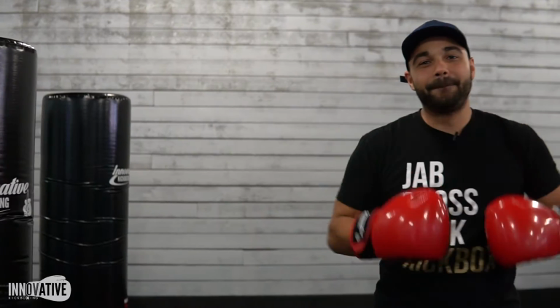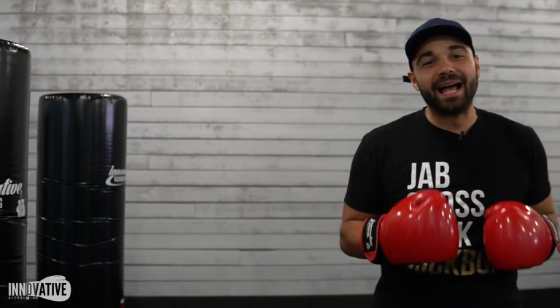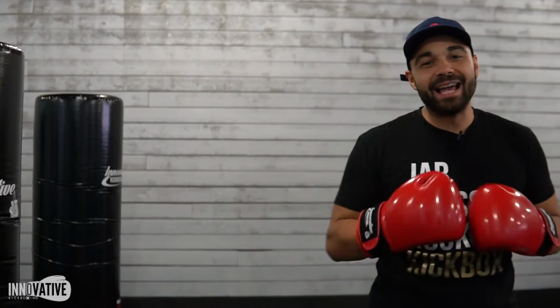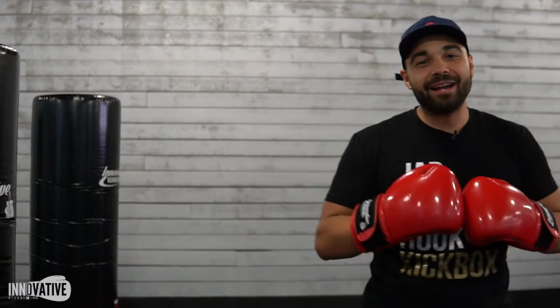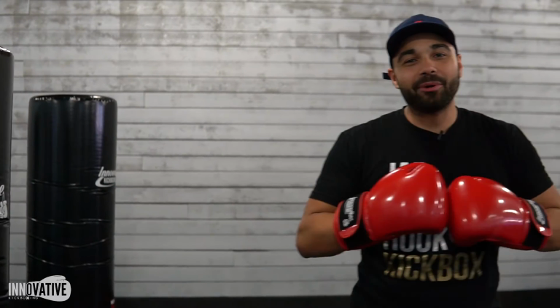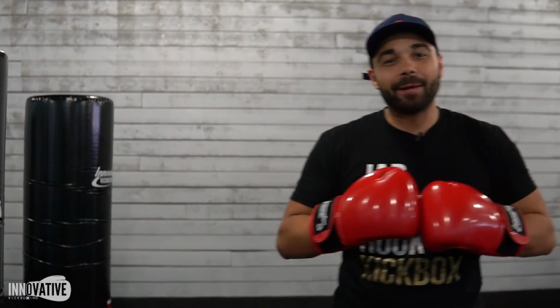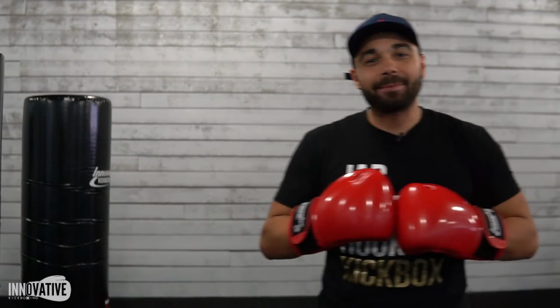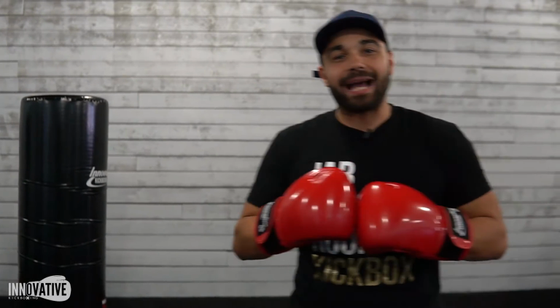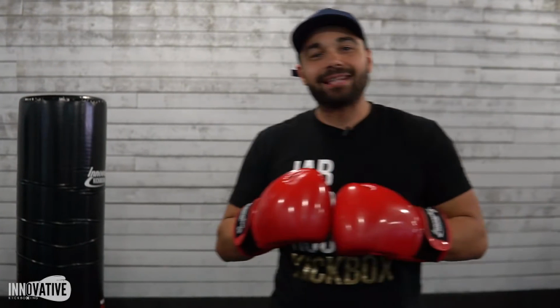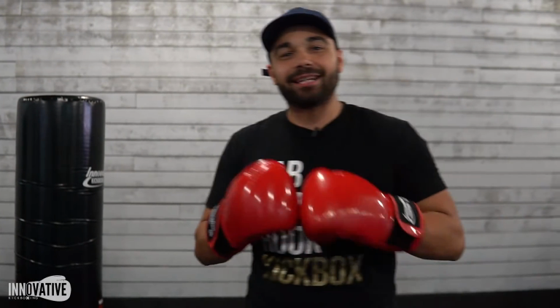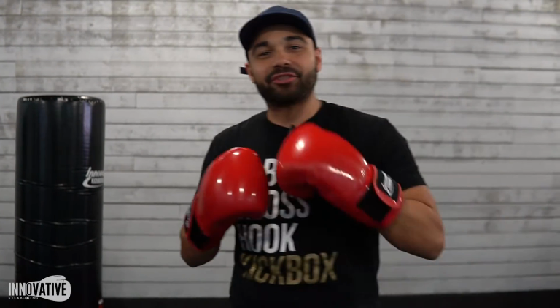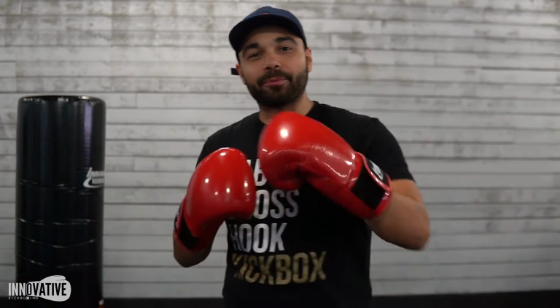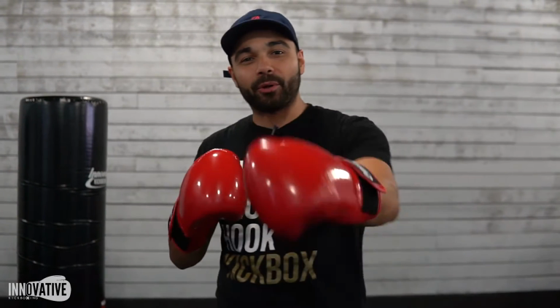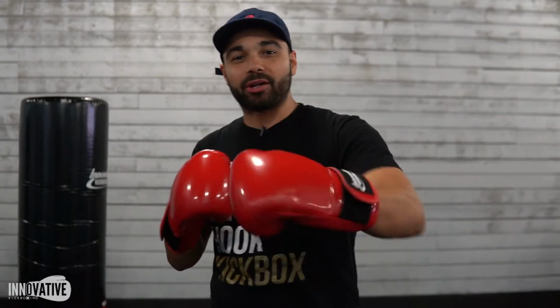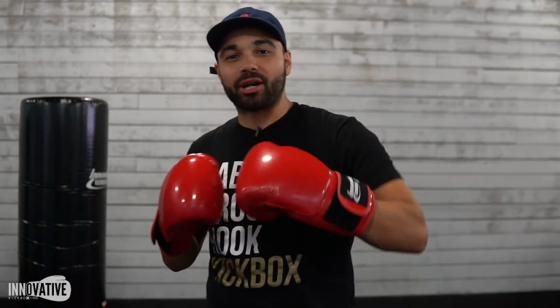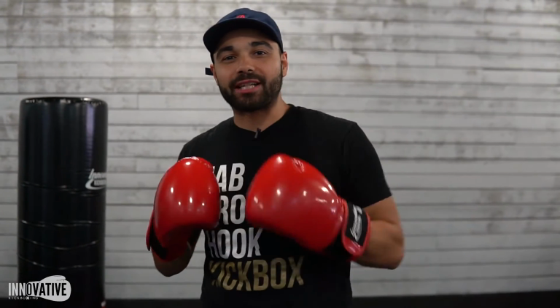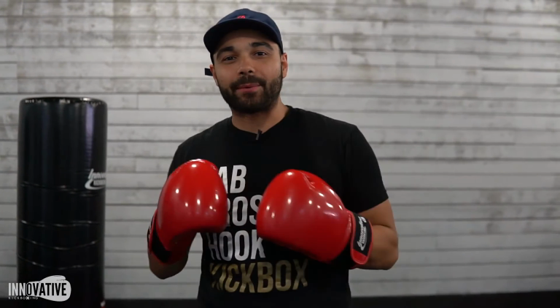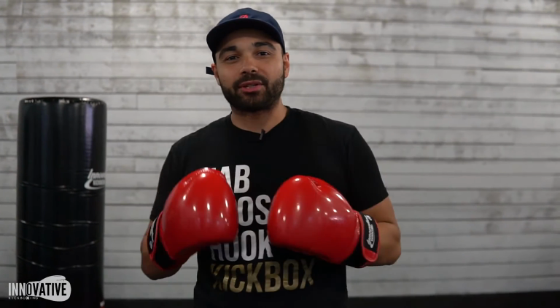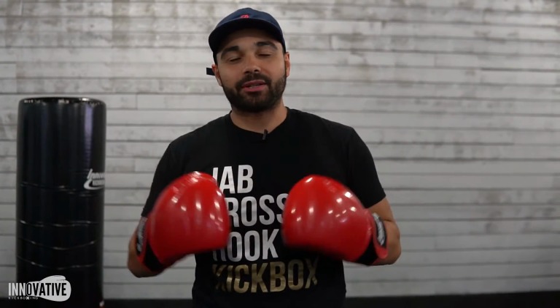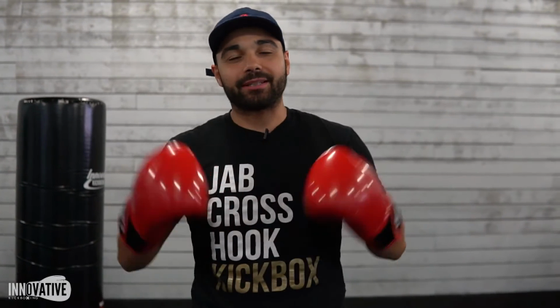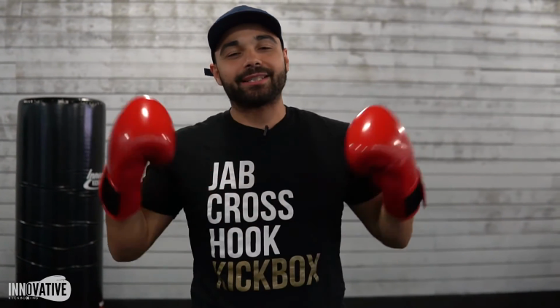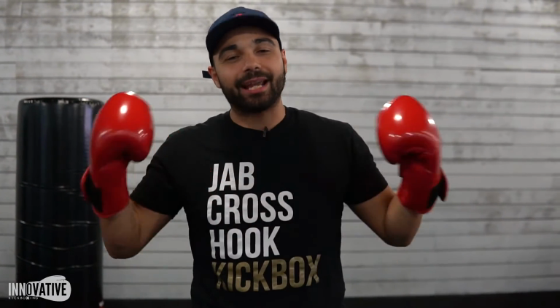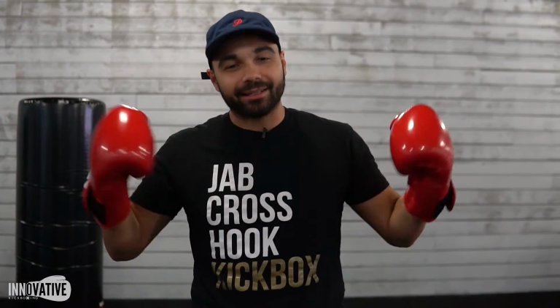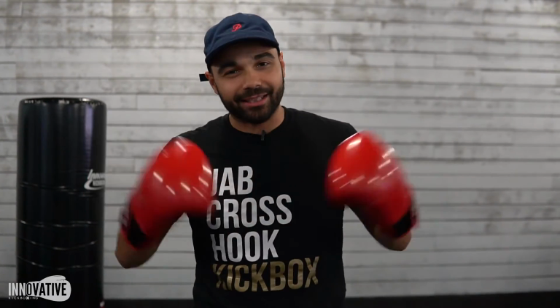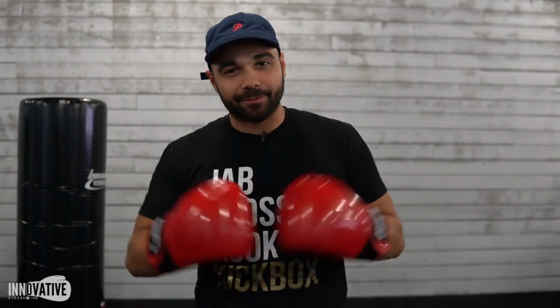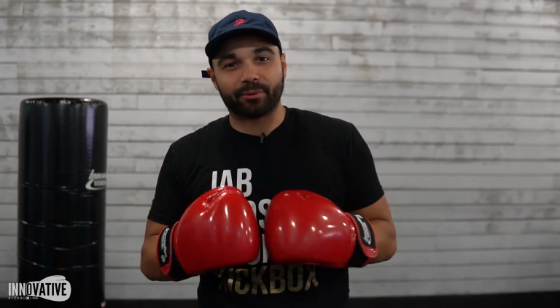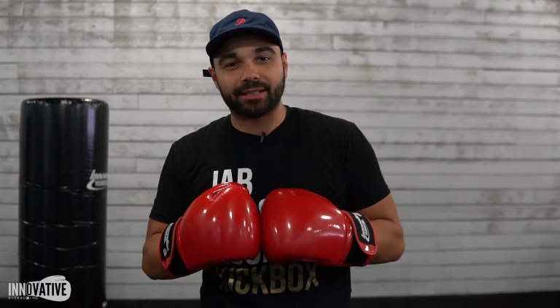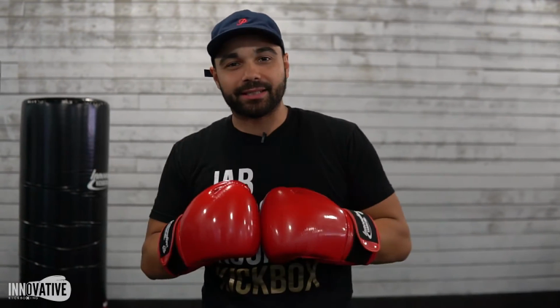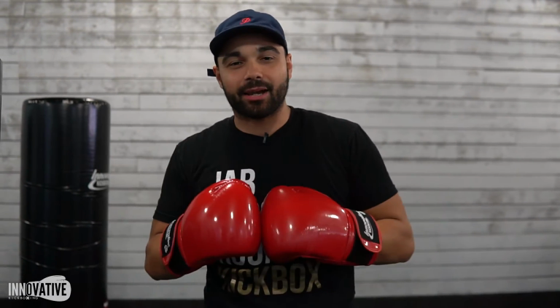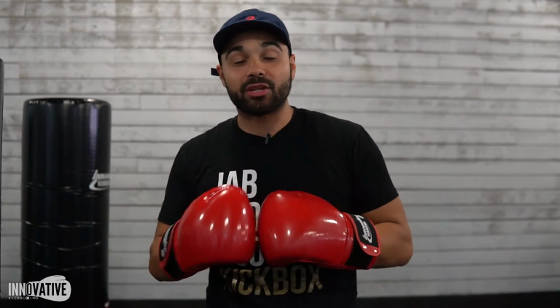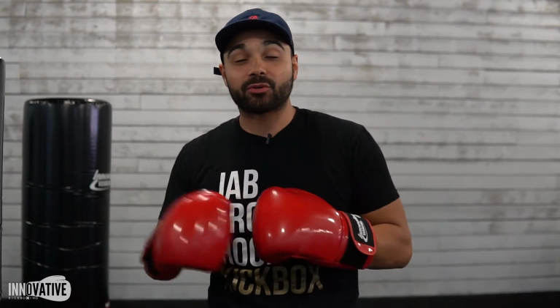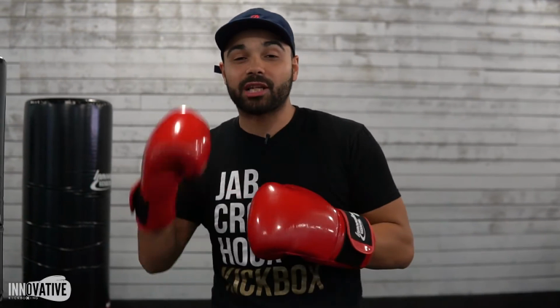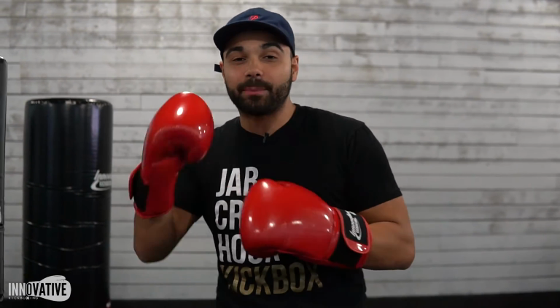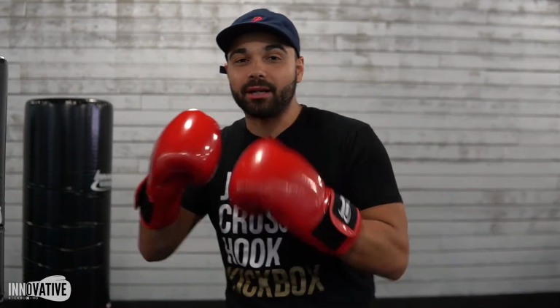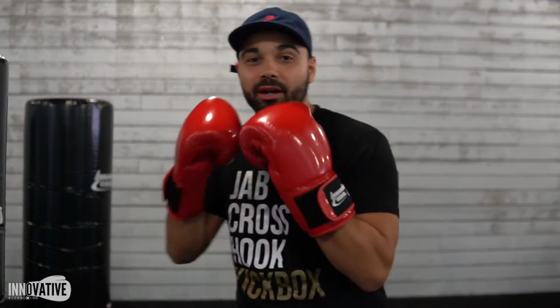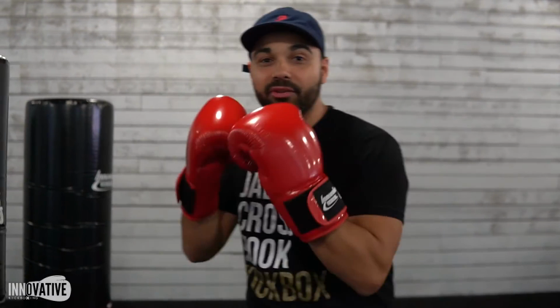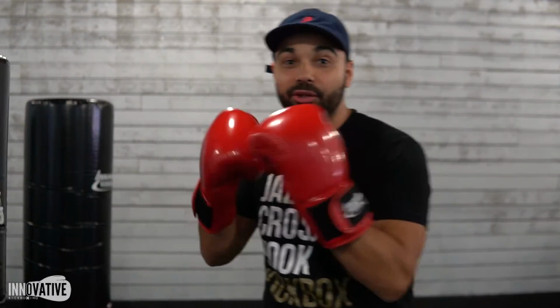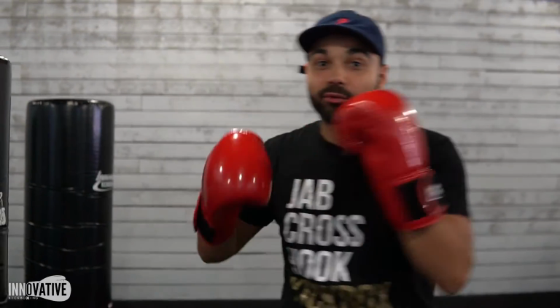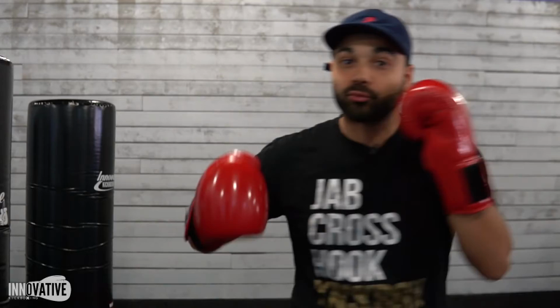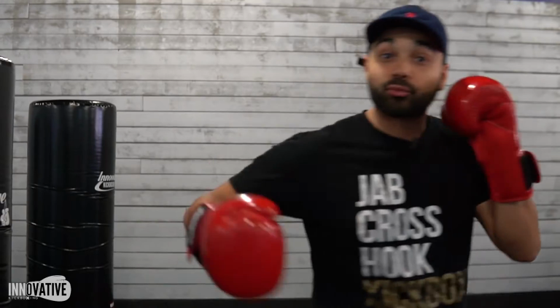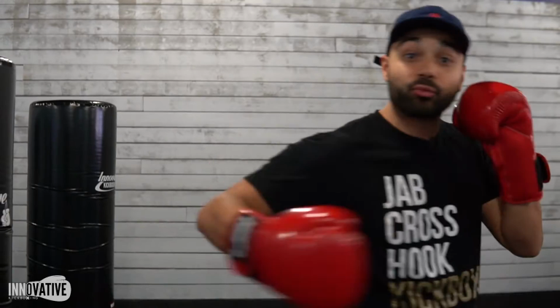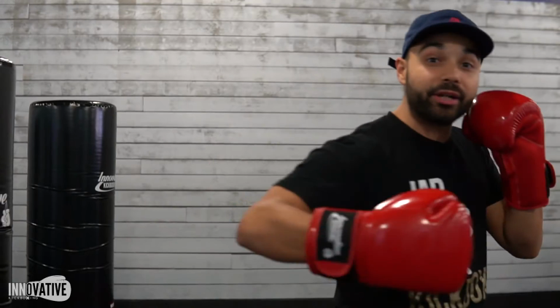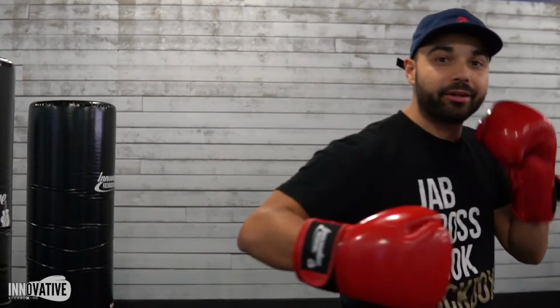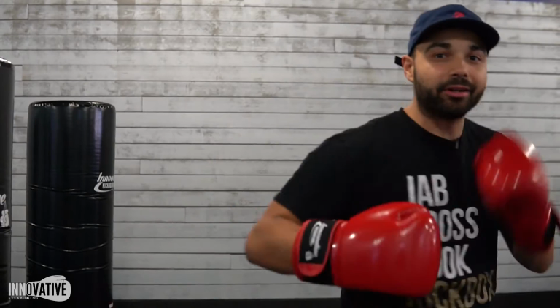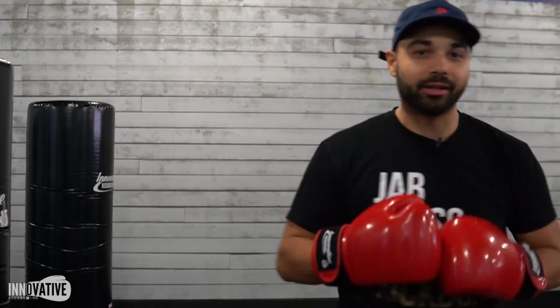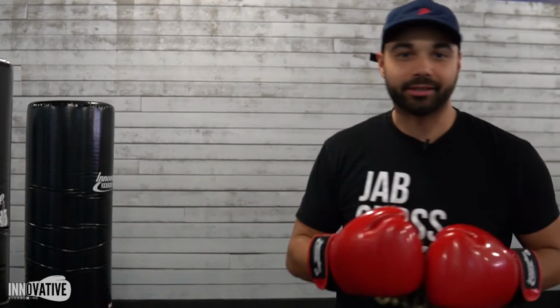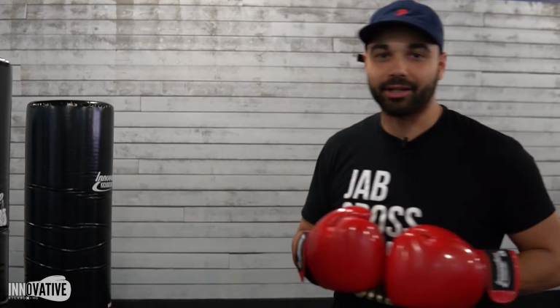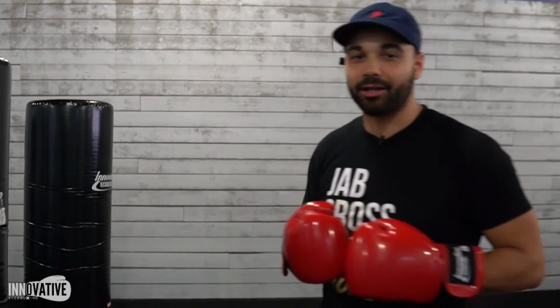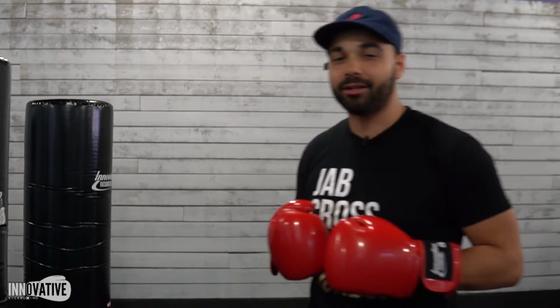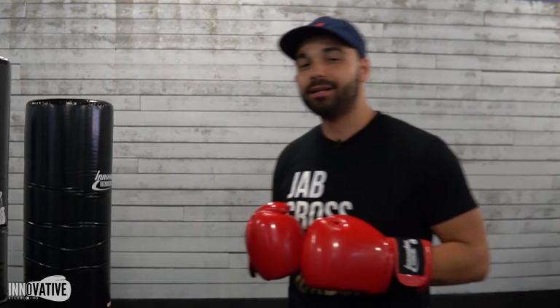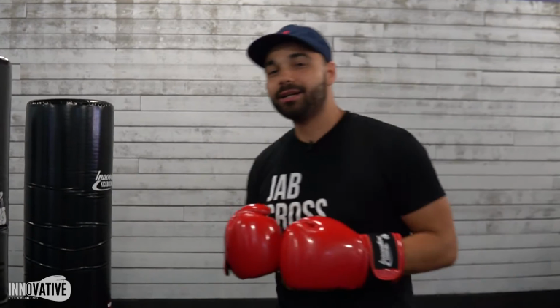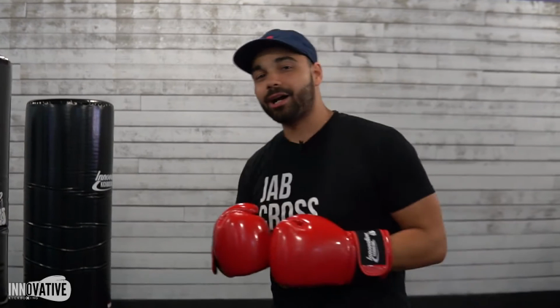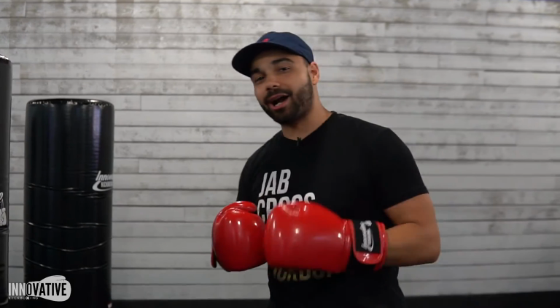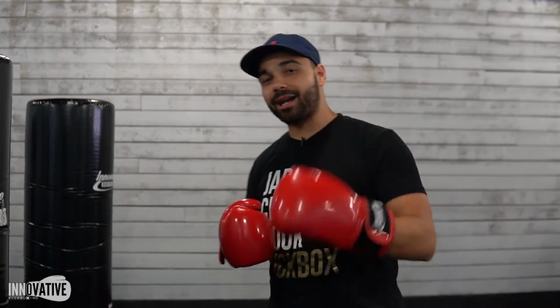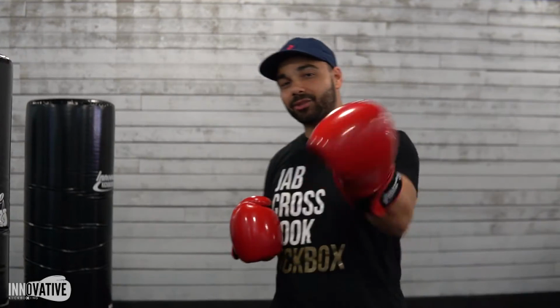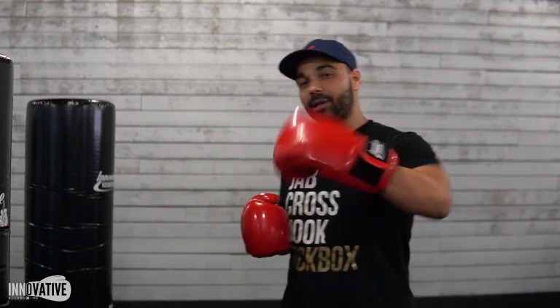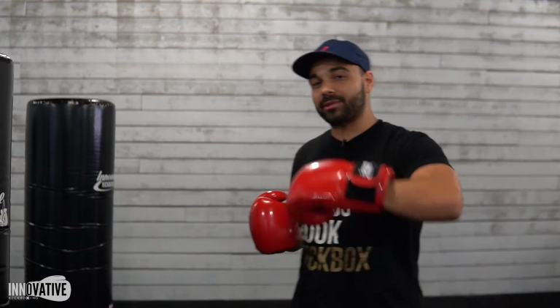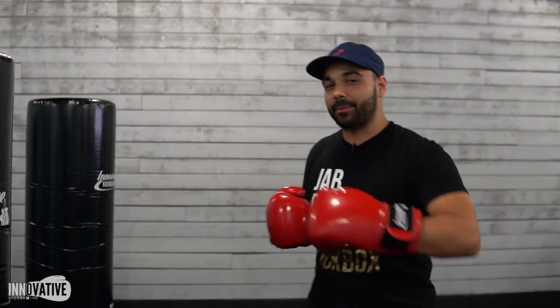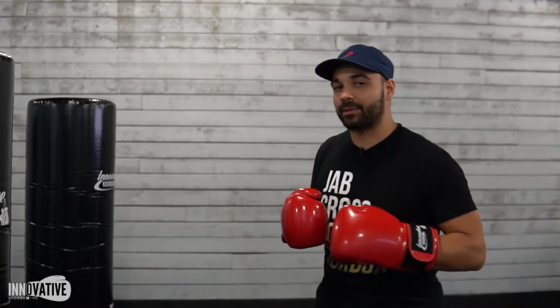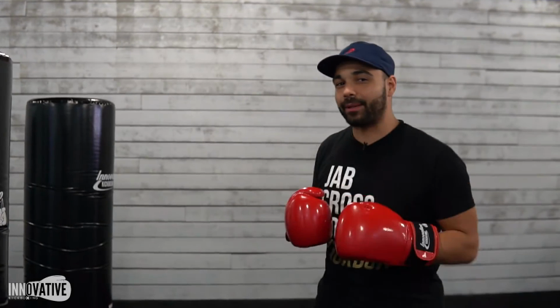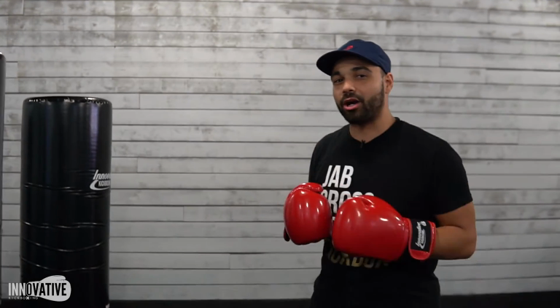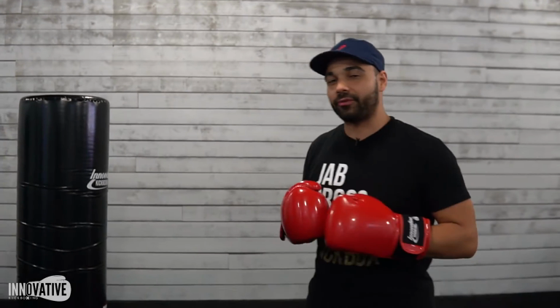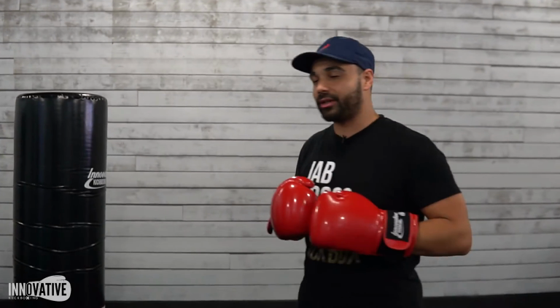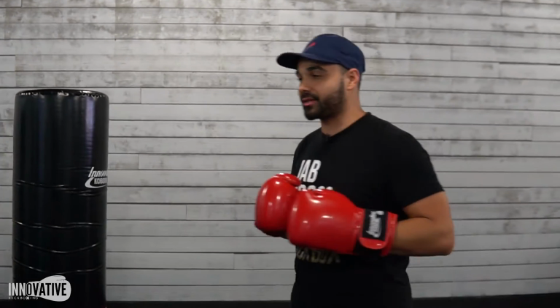Bam! What up guys? It's your boy Chris. I'm going to show you another technique breakdown. This one's going to be on the rear hook, y'all. Come step into my office.